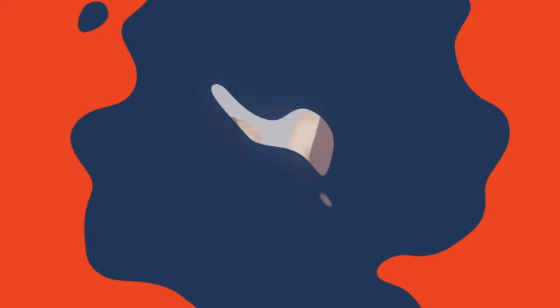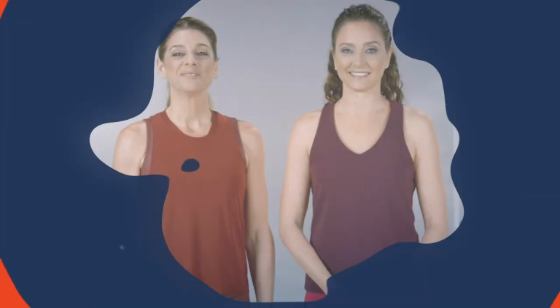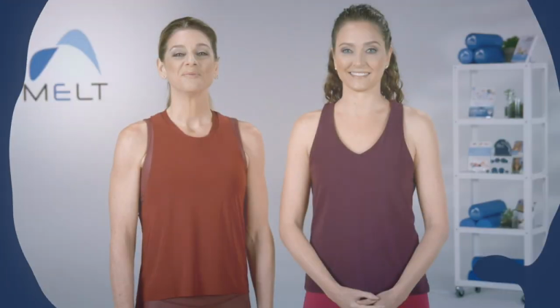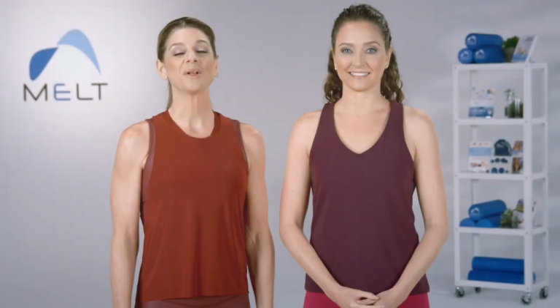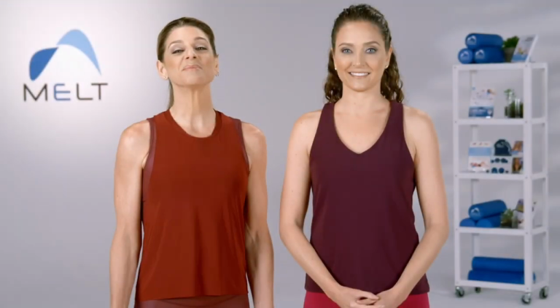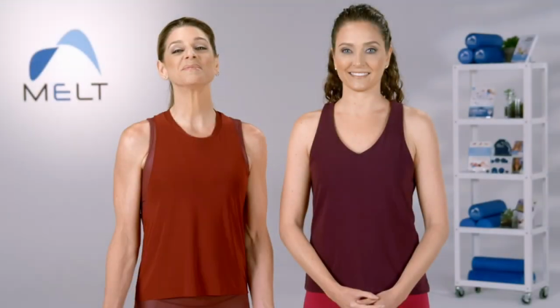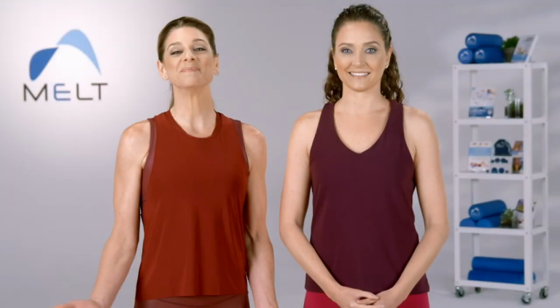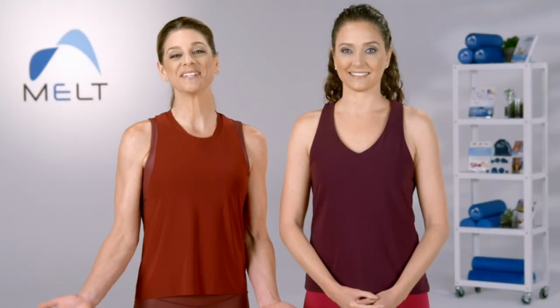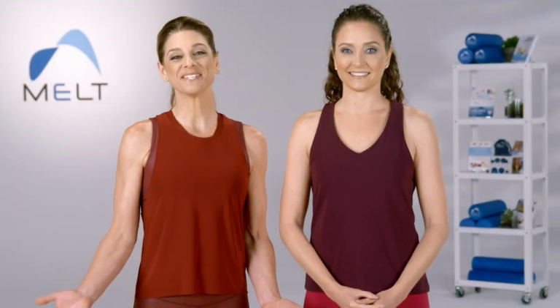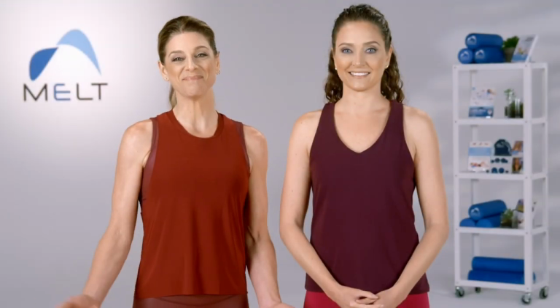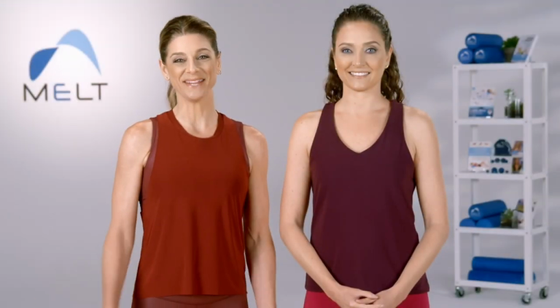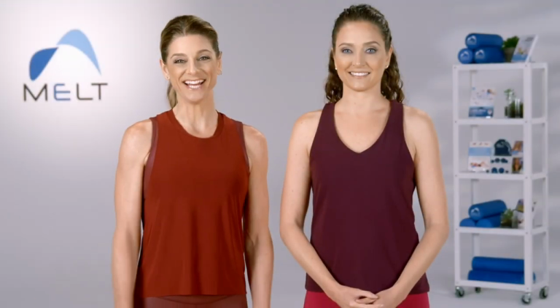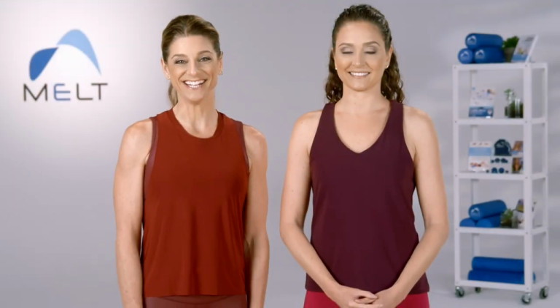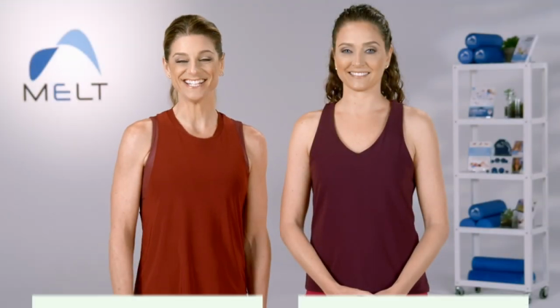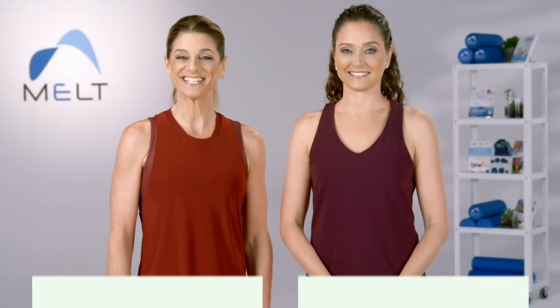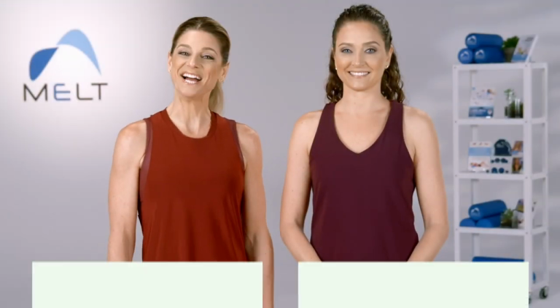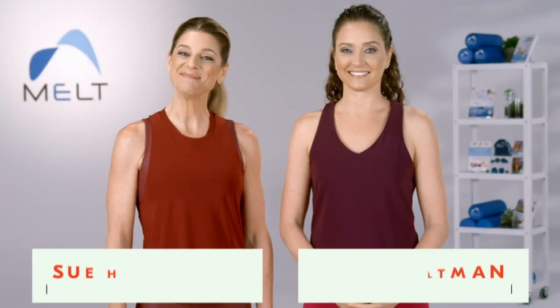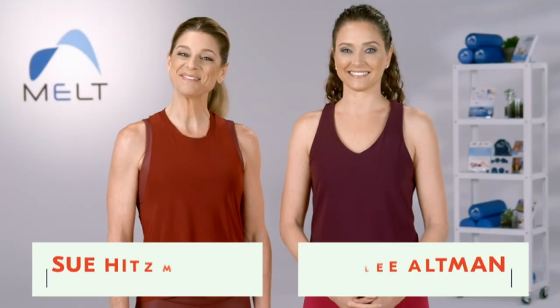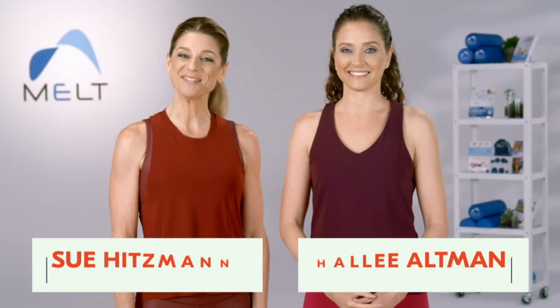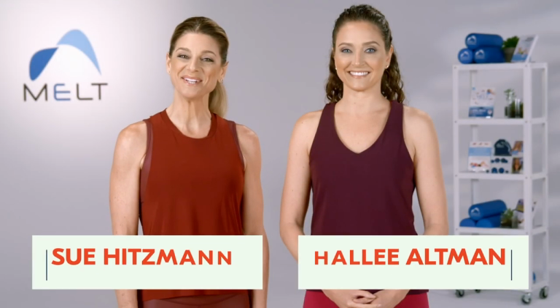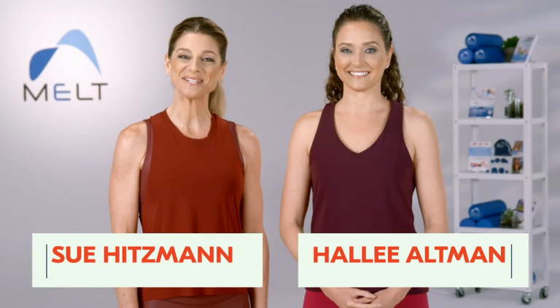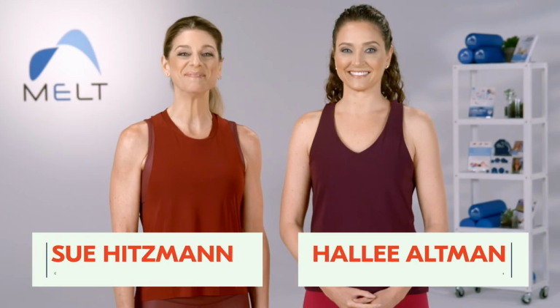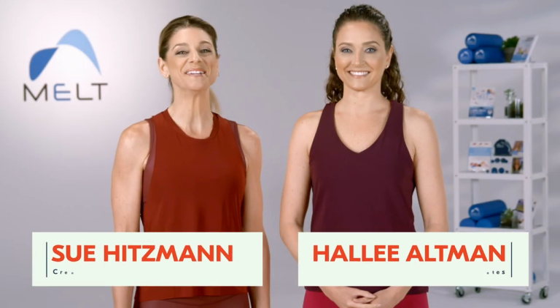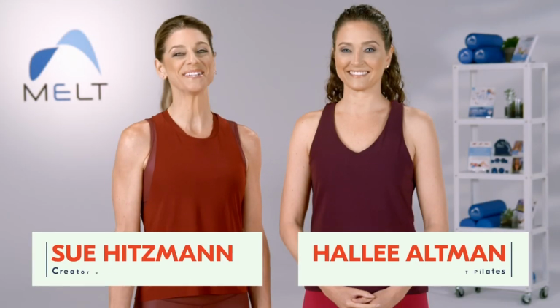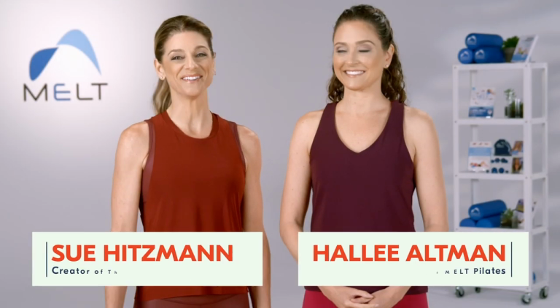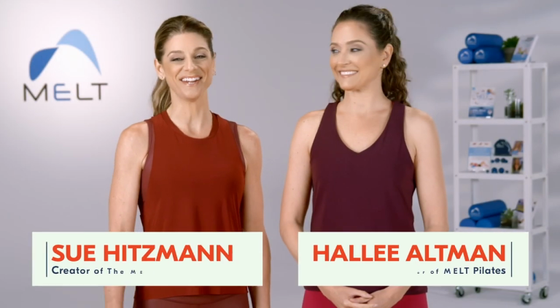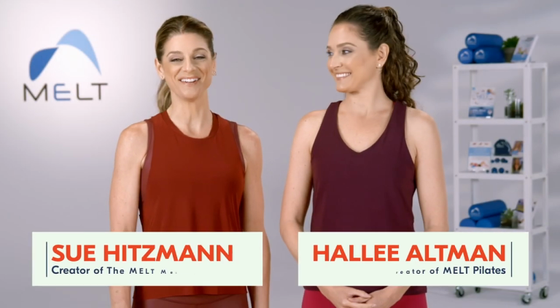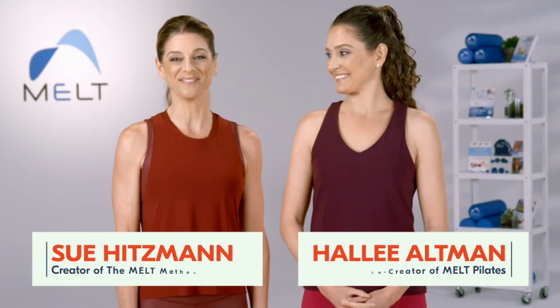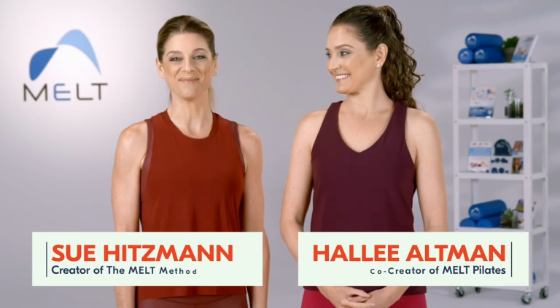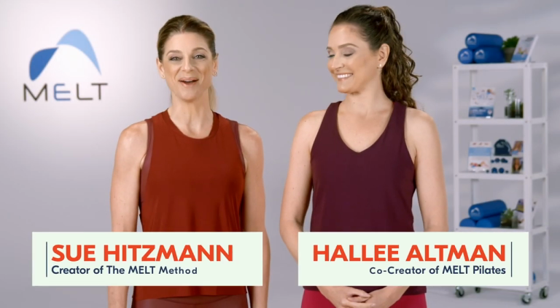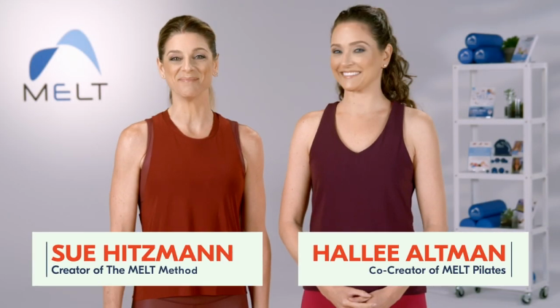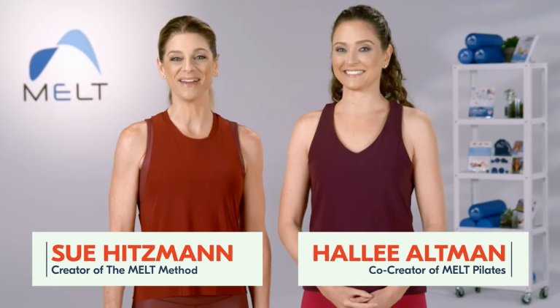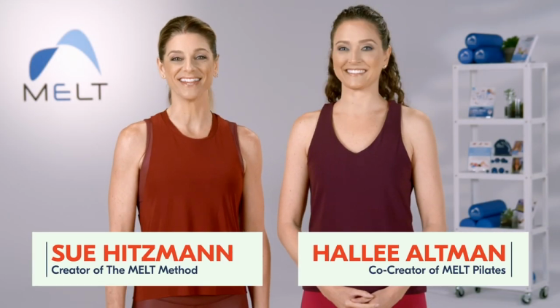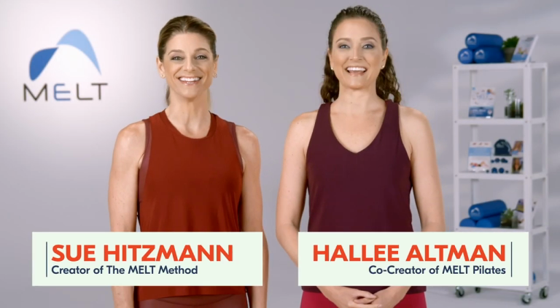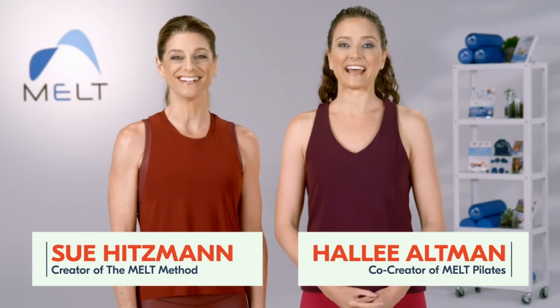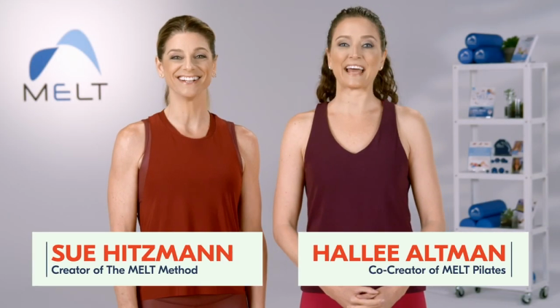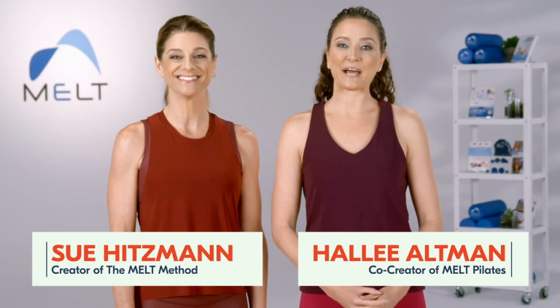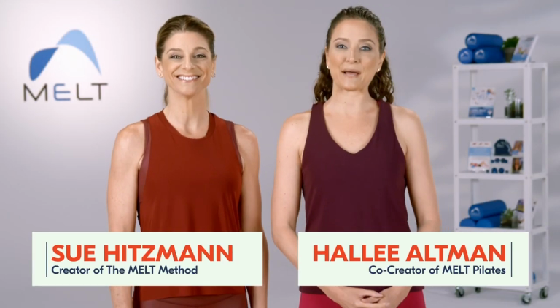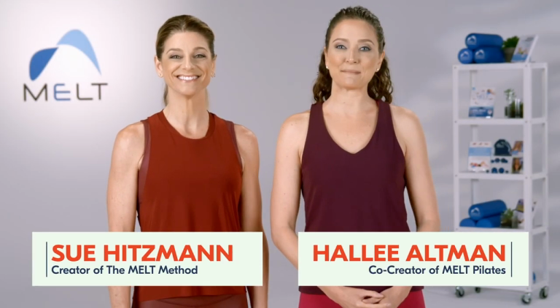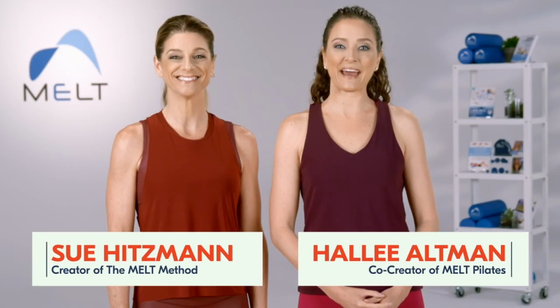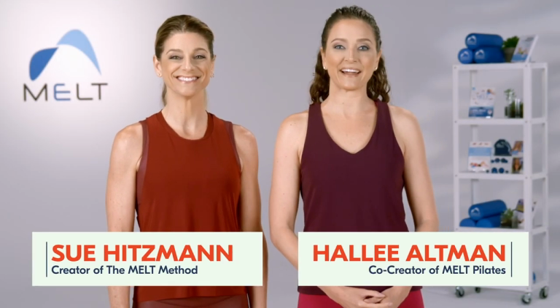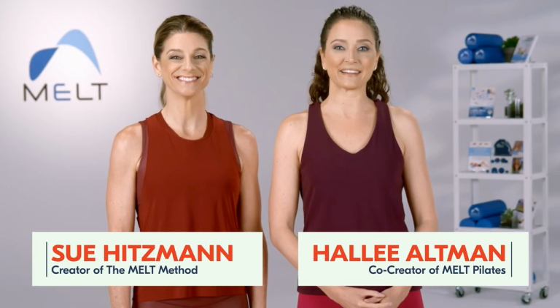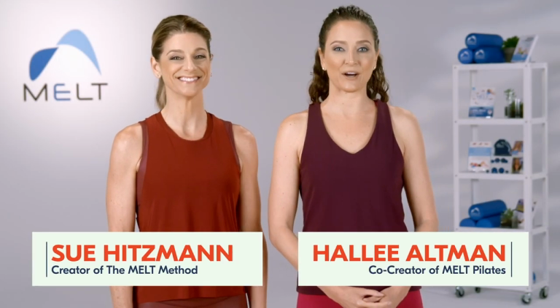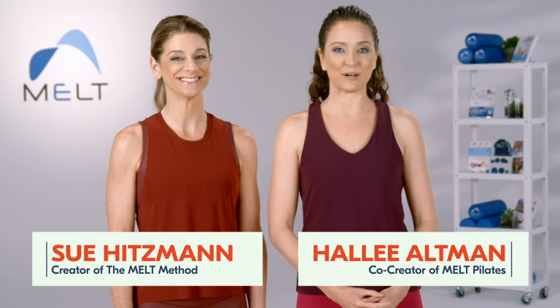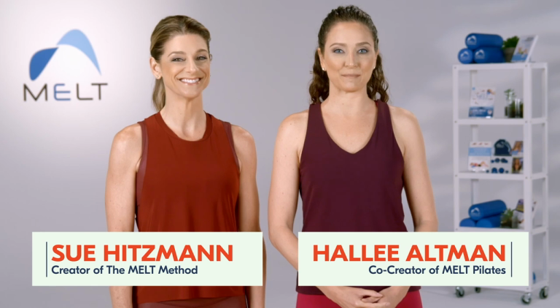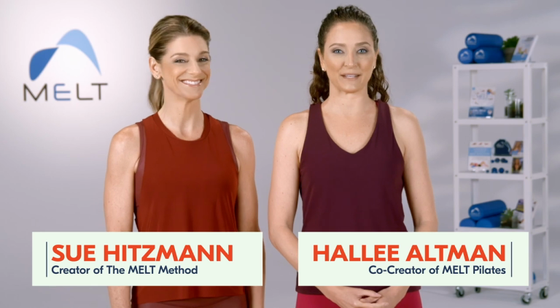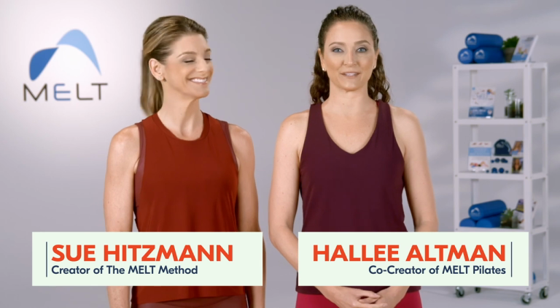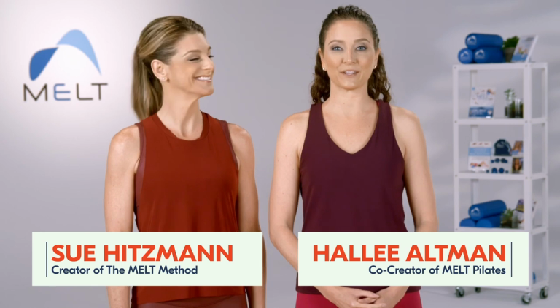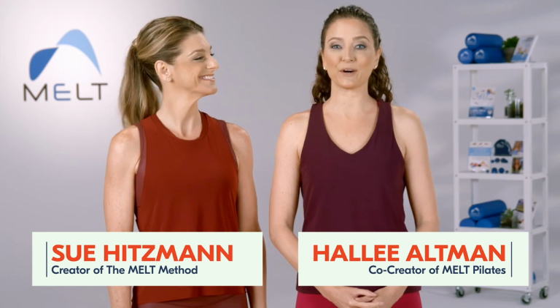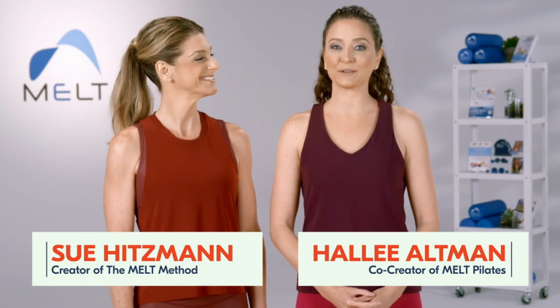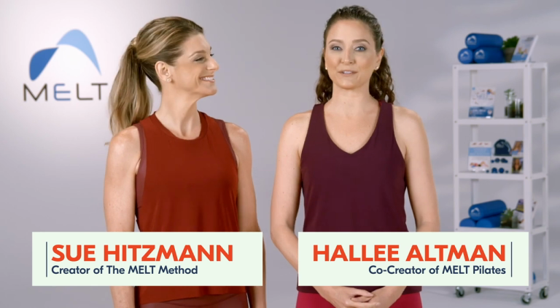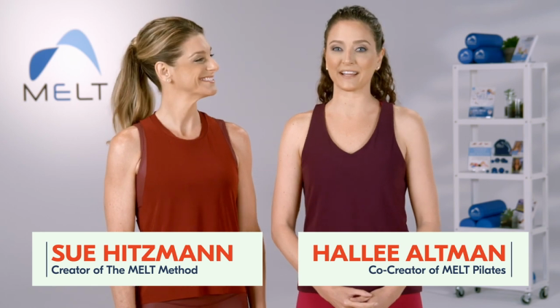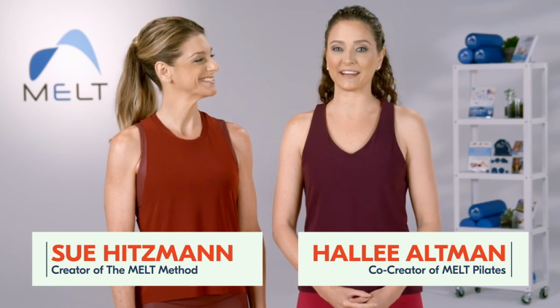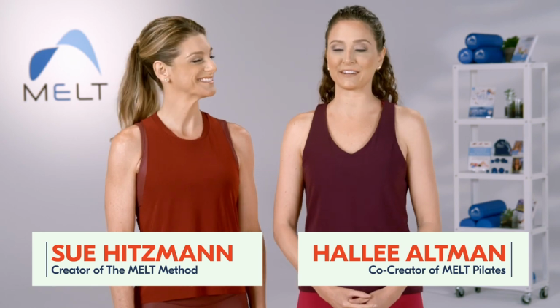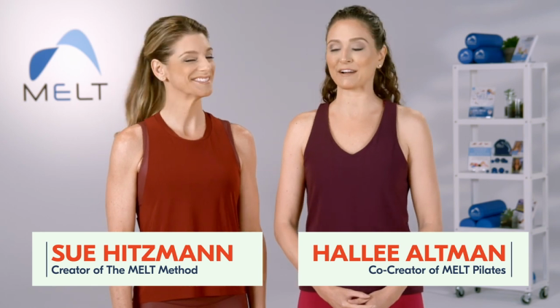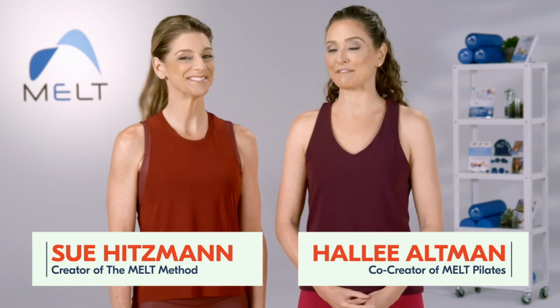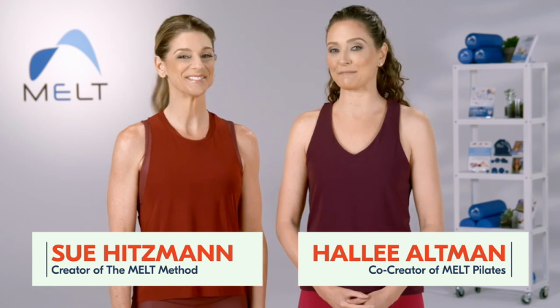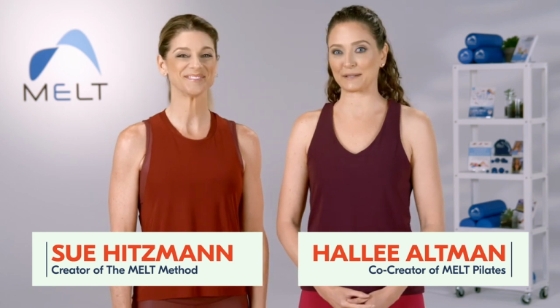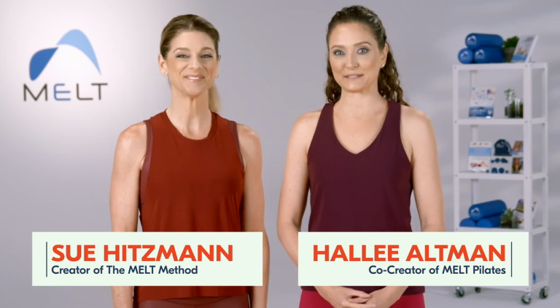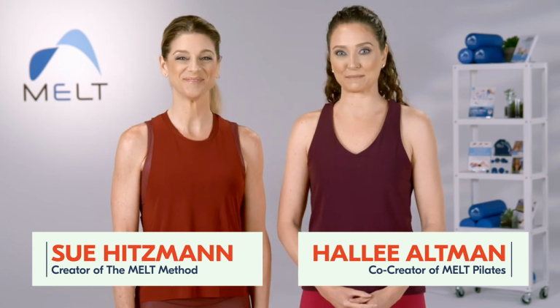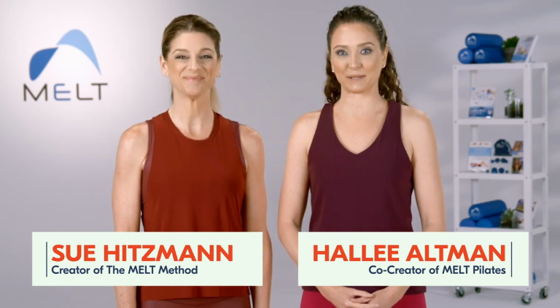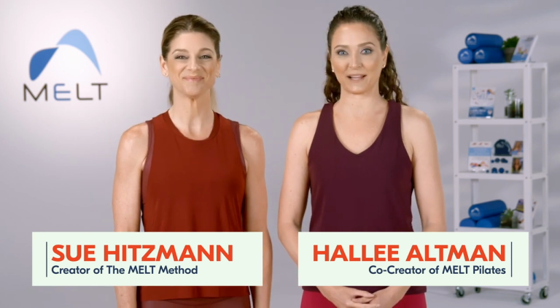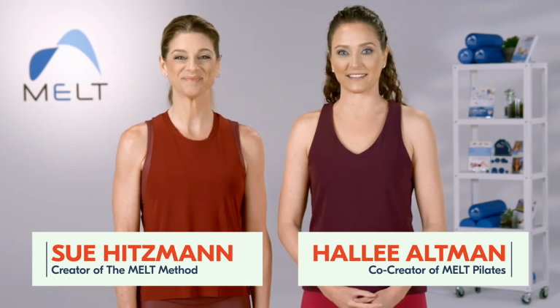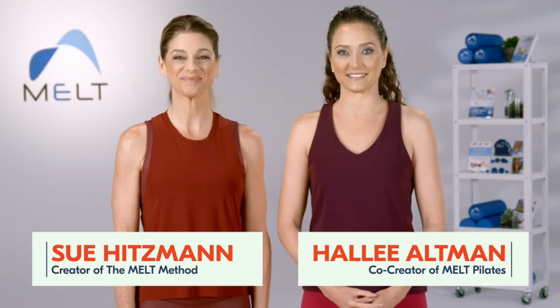Welcome to Melted Pilates. I'm Sue Hitzman, creator of The Melt Method. And I'm Hallie Altman, co-creator of Melted Pilates.